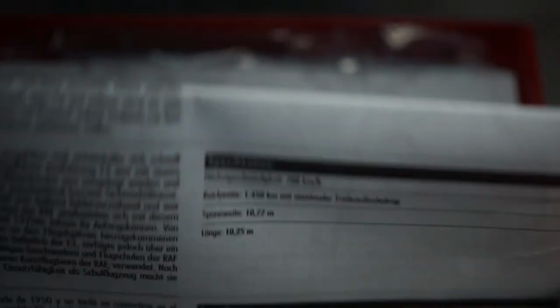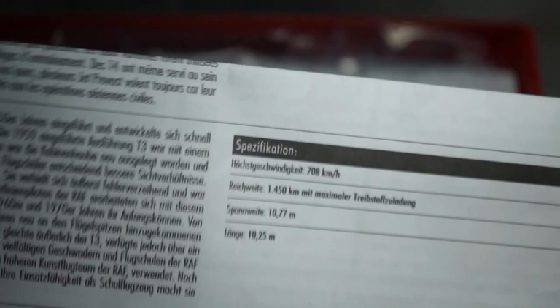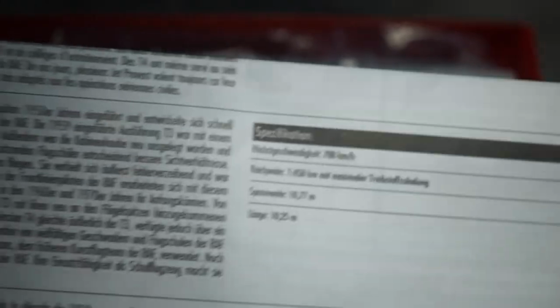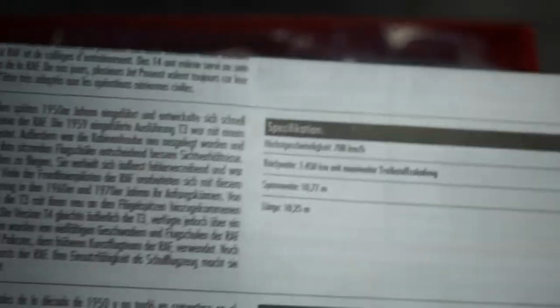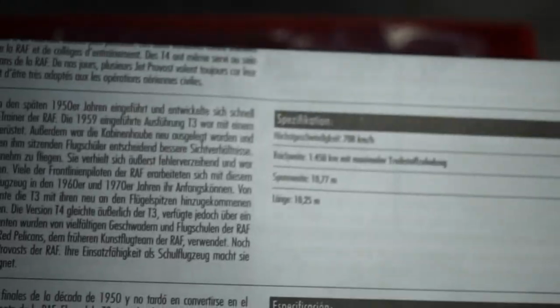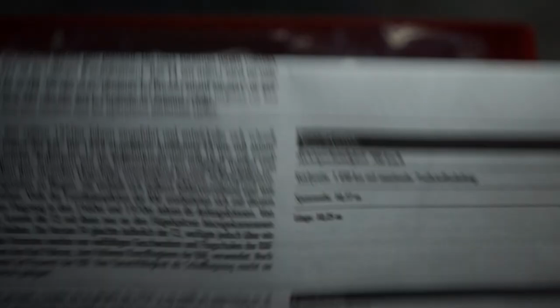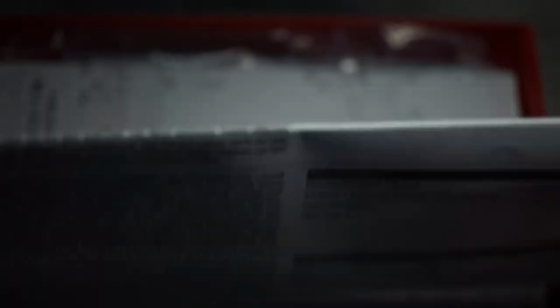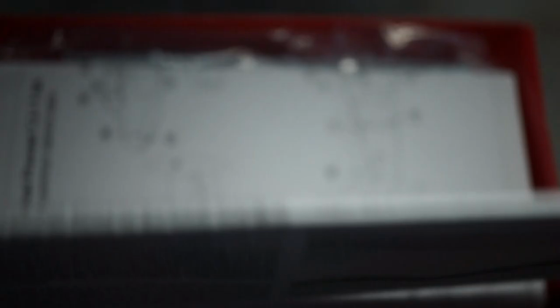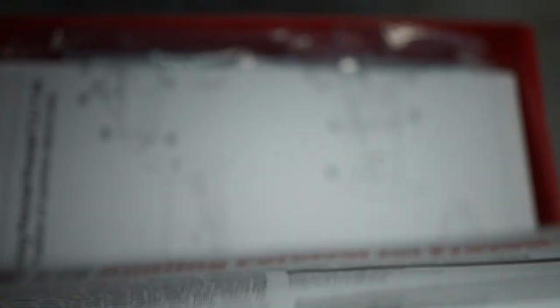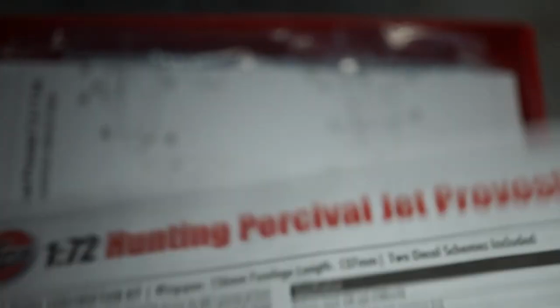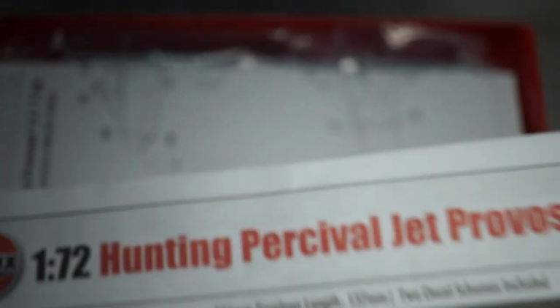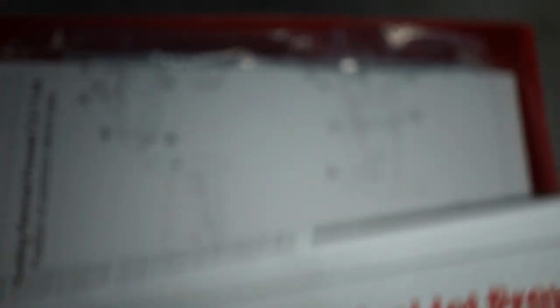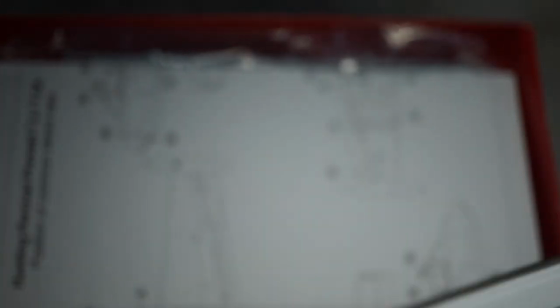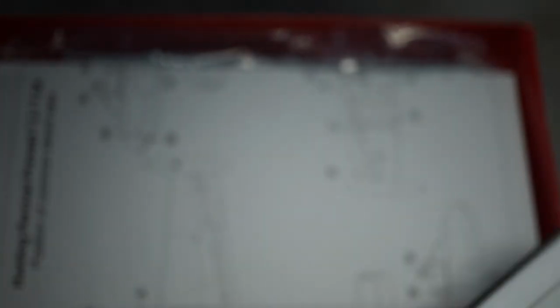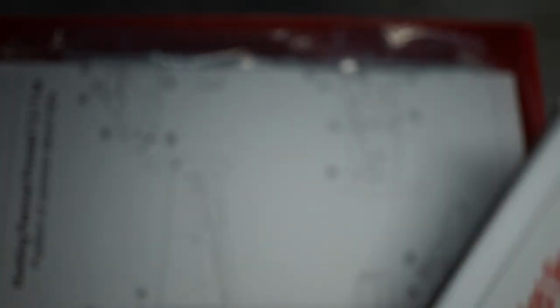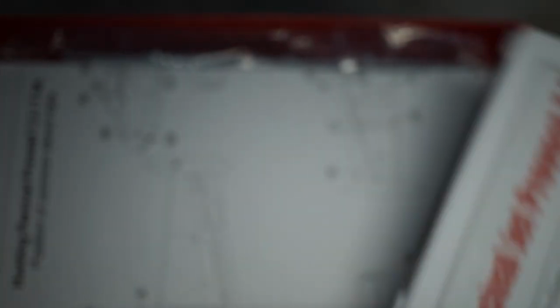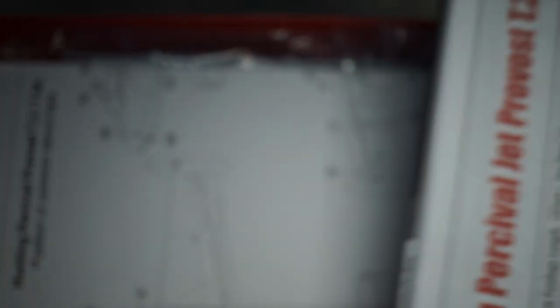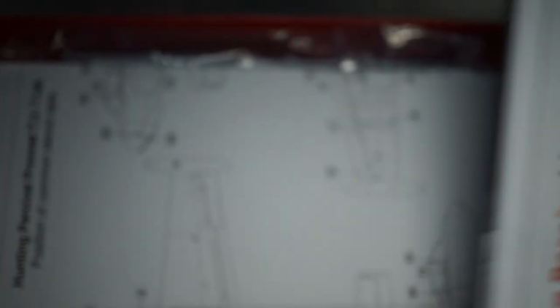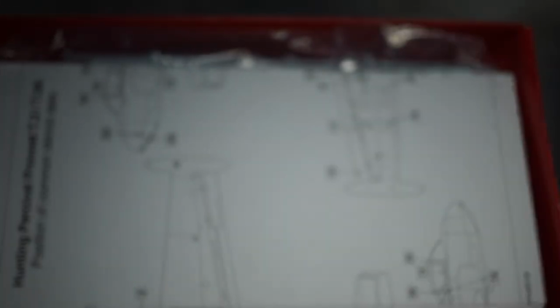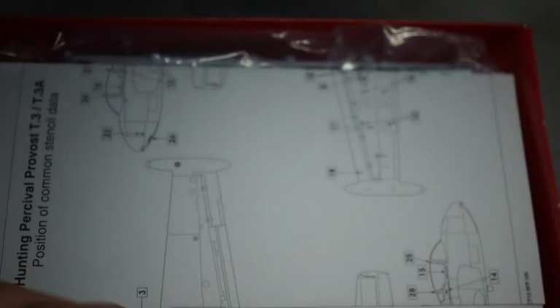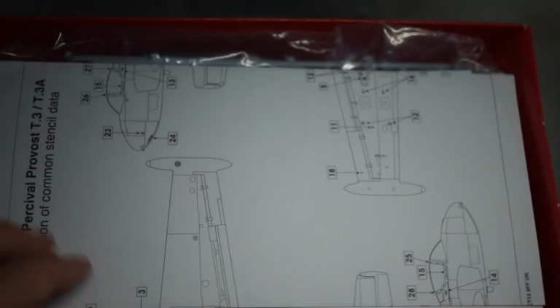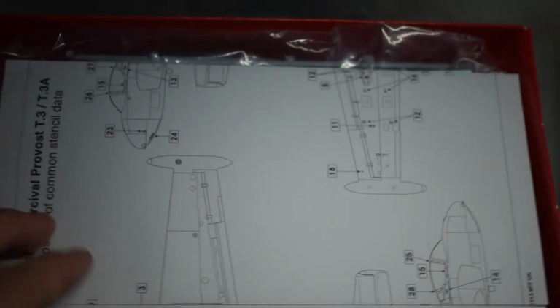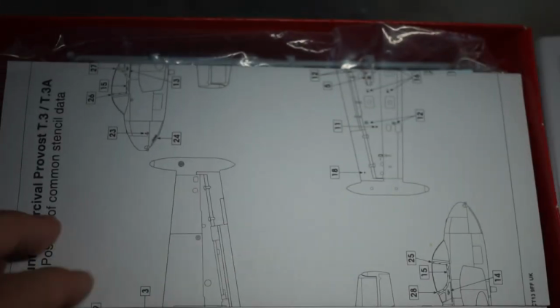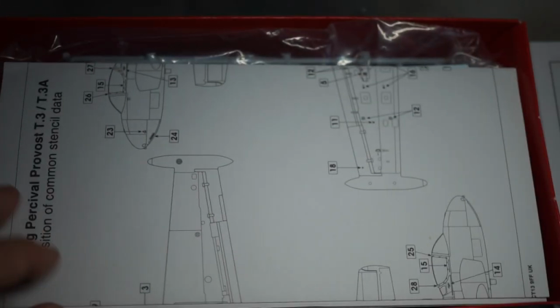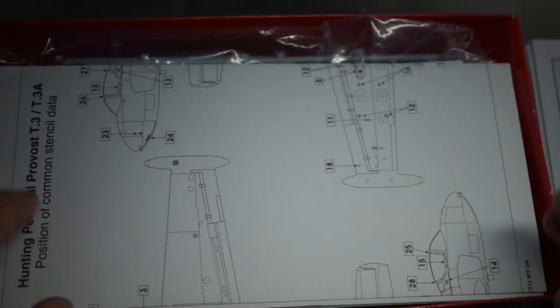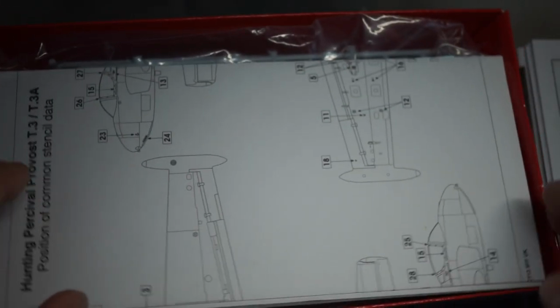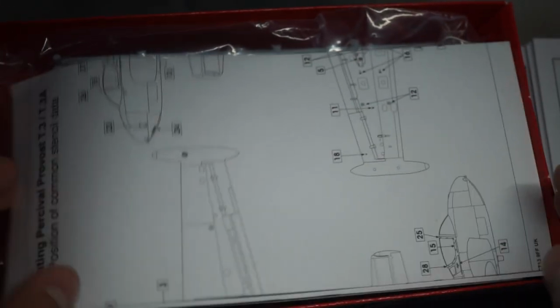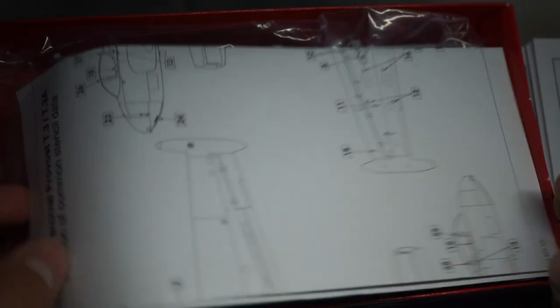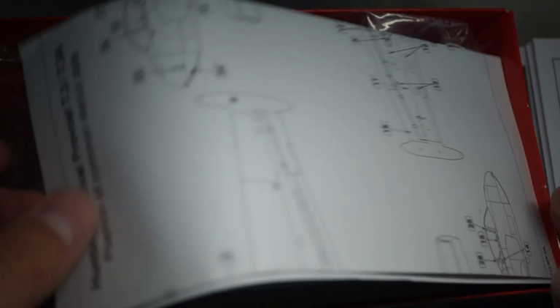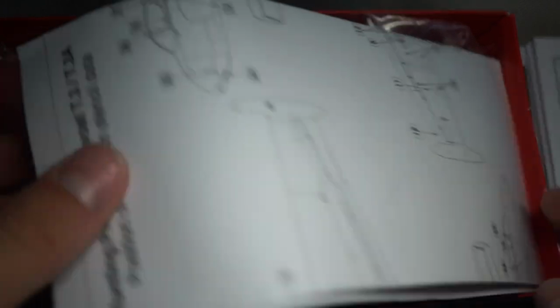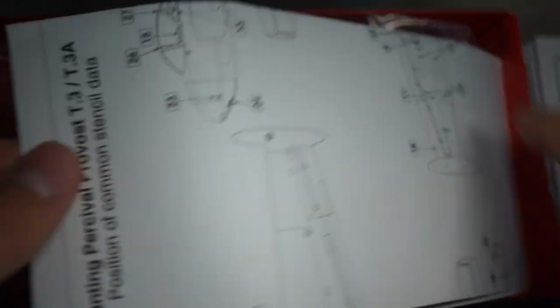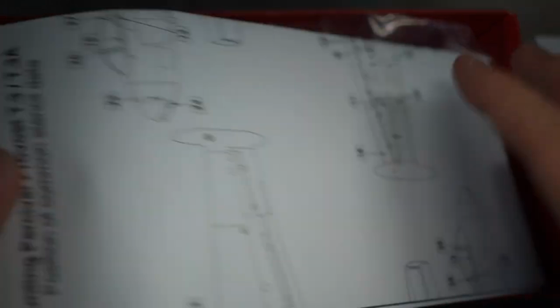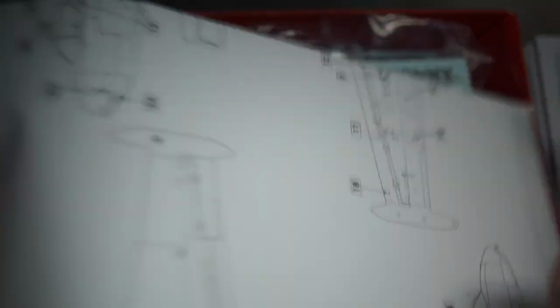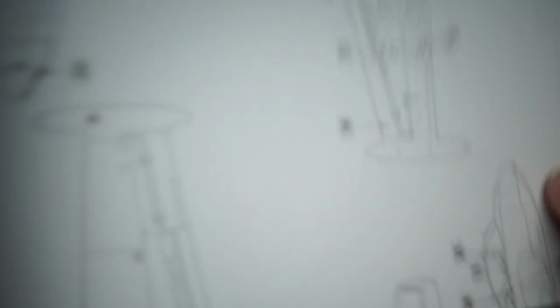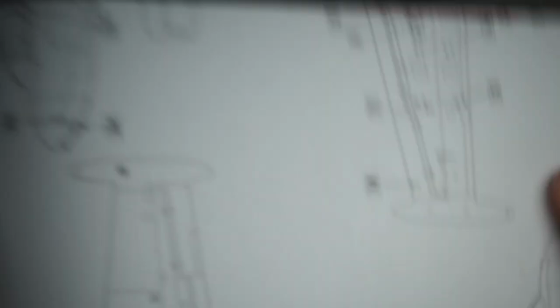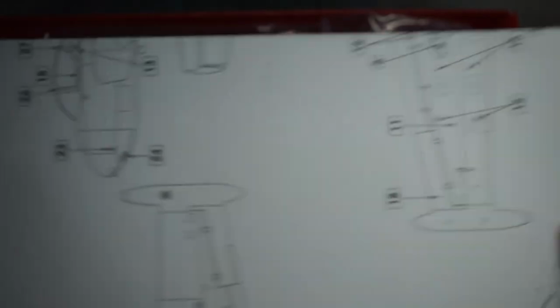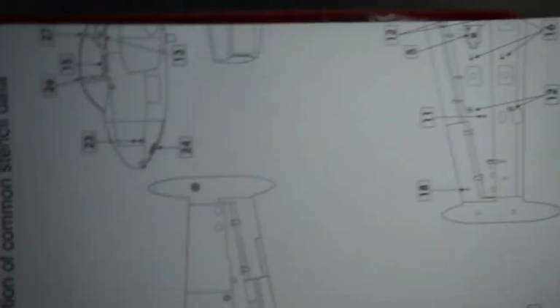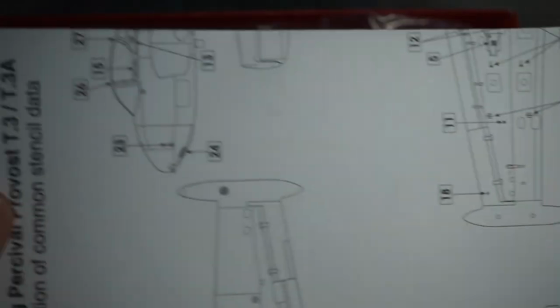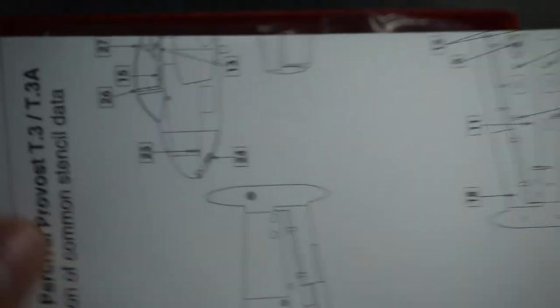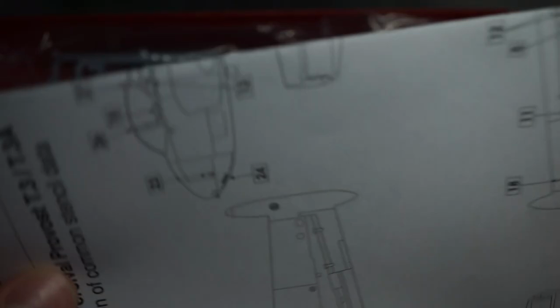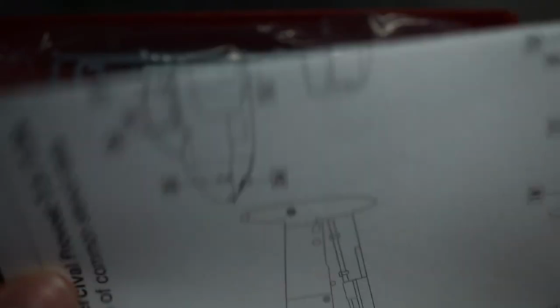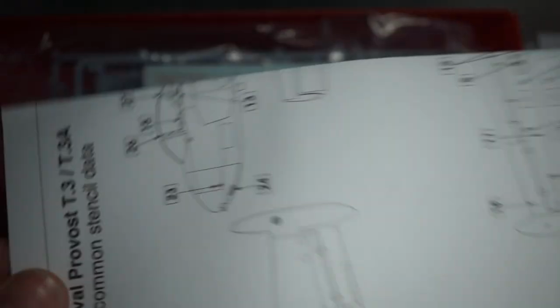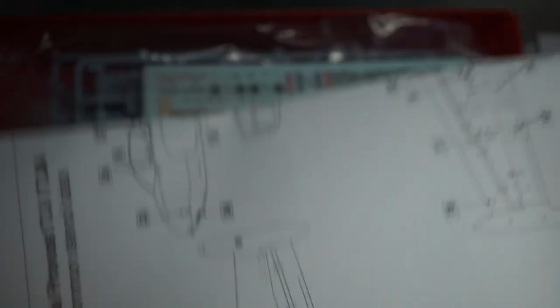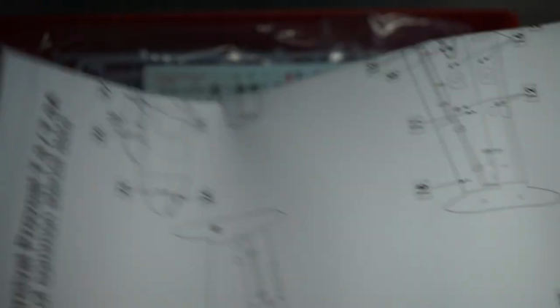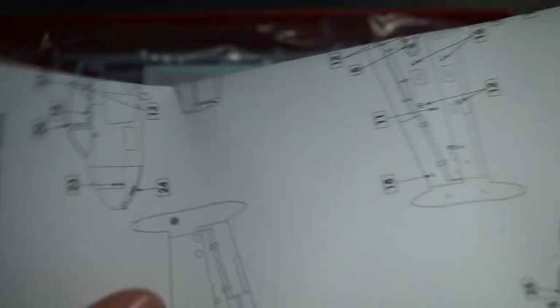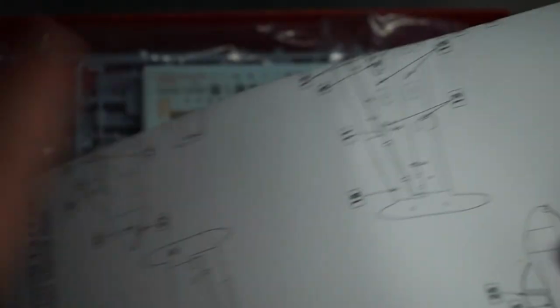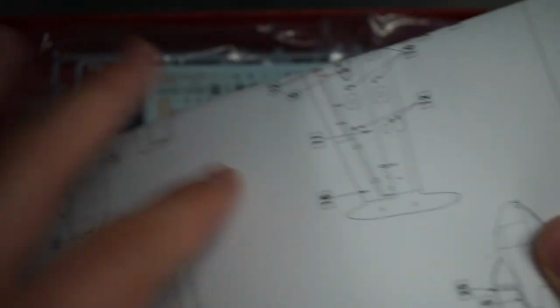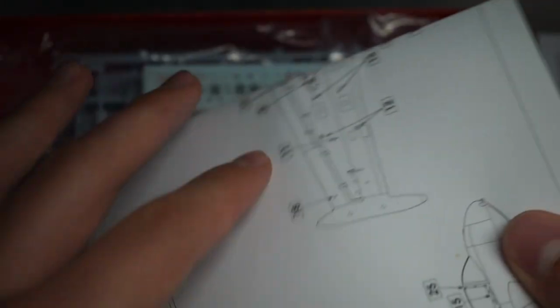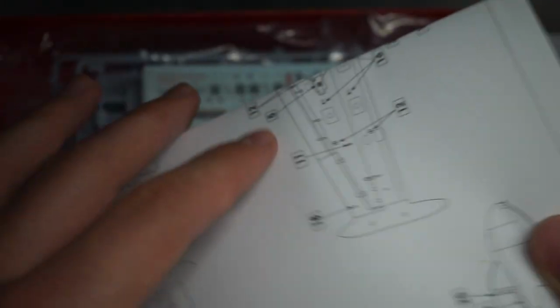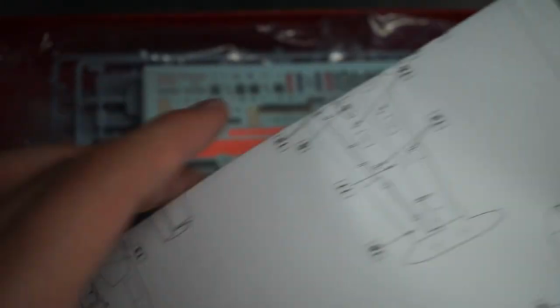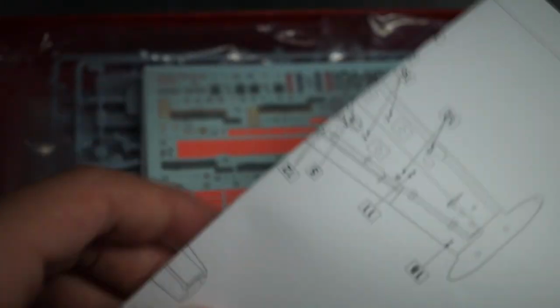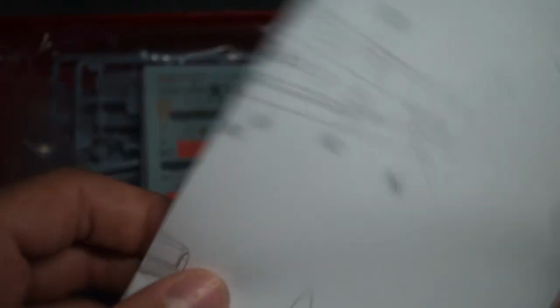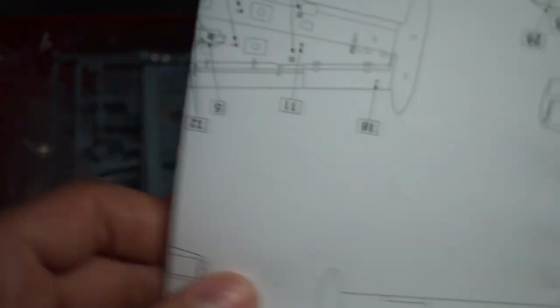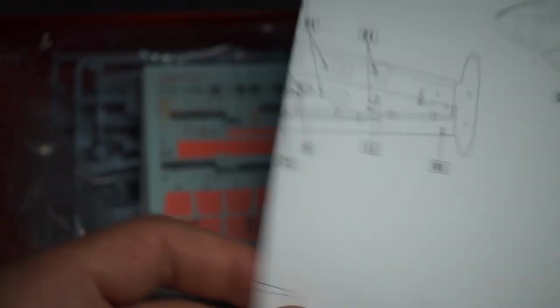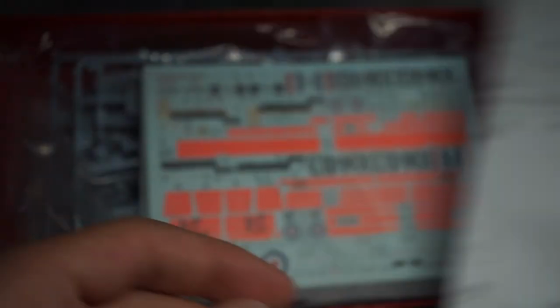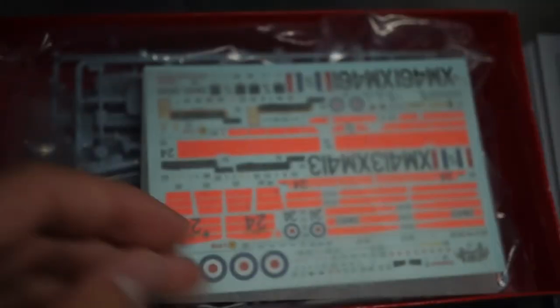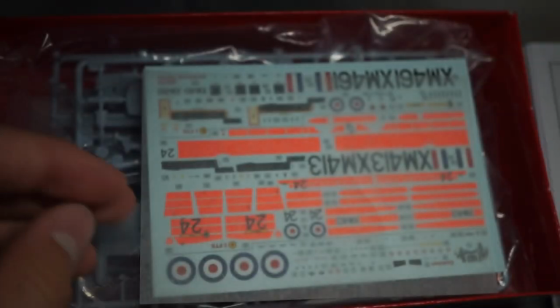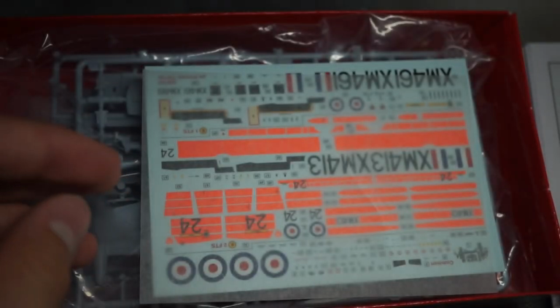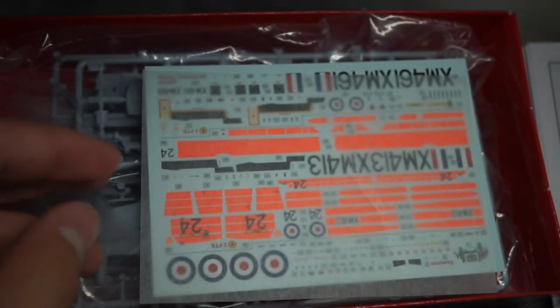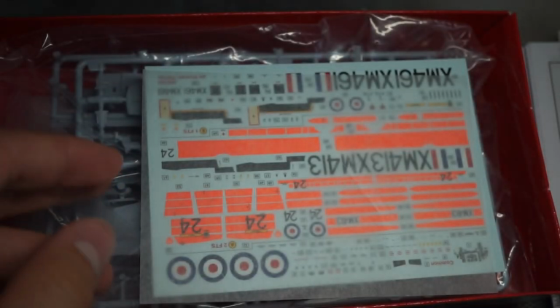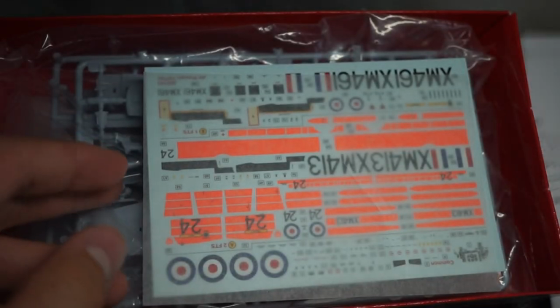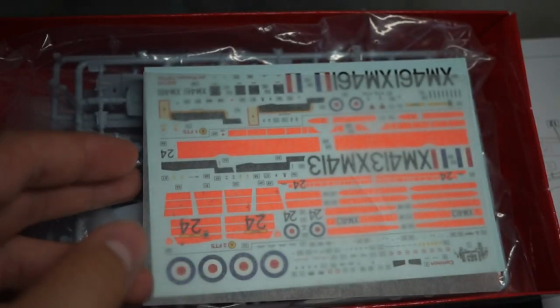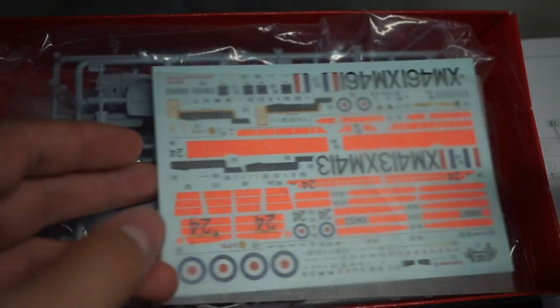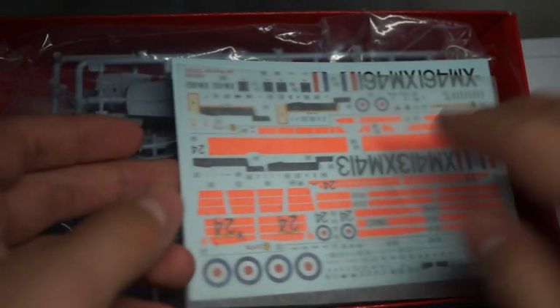As you can see here, the stencil data sheet came separate from the instruction booklet, which was a nice touch.